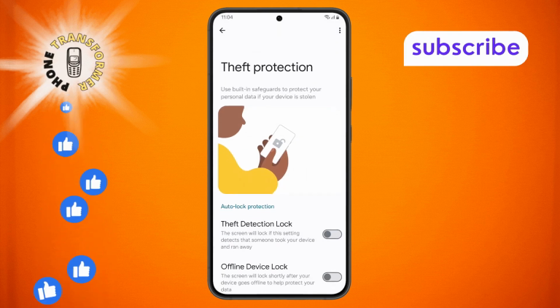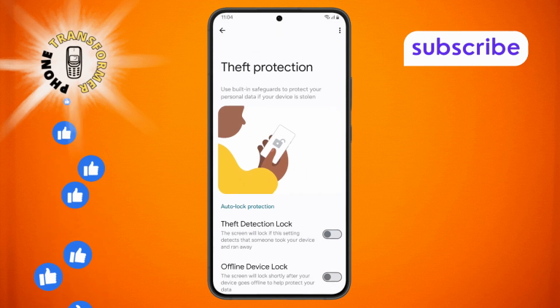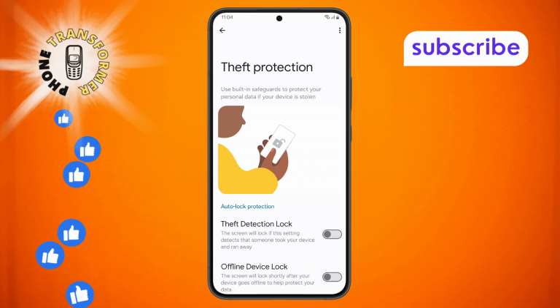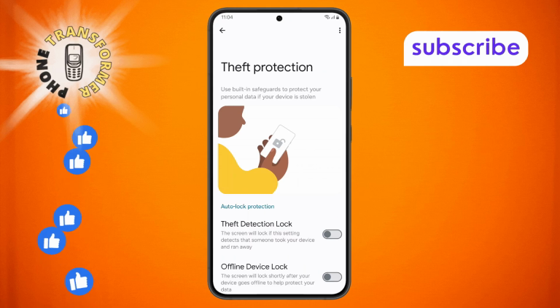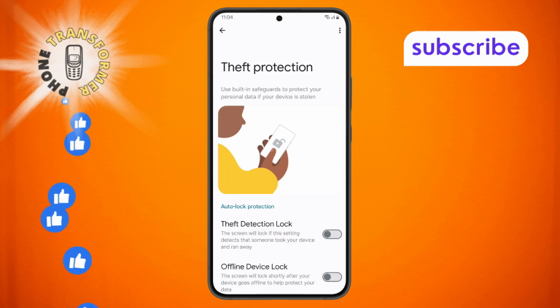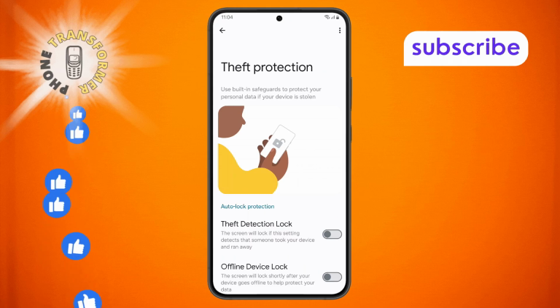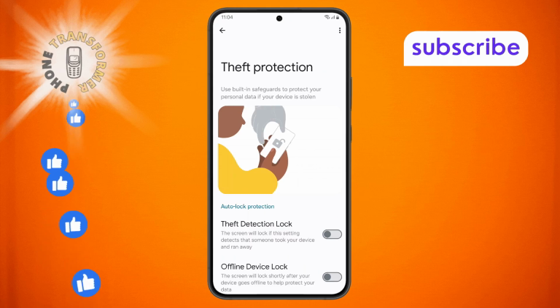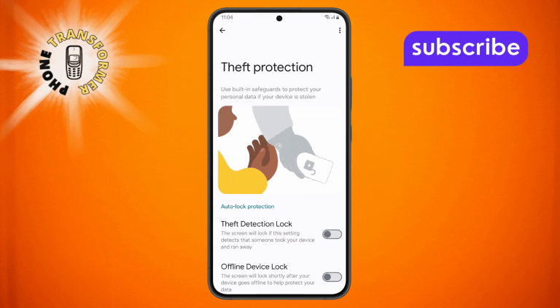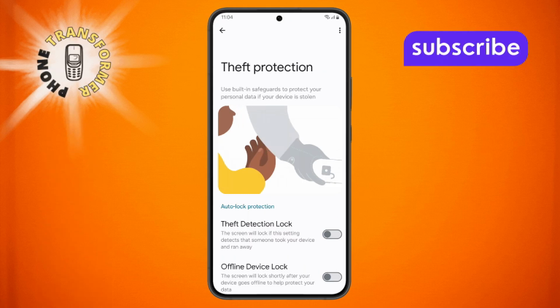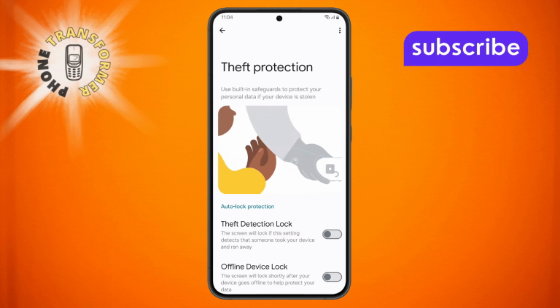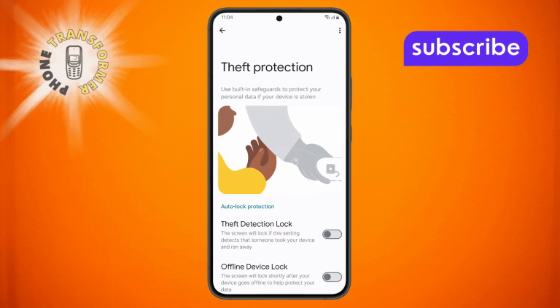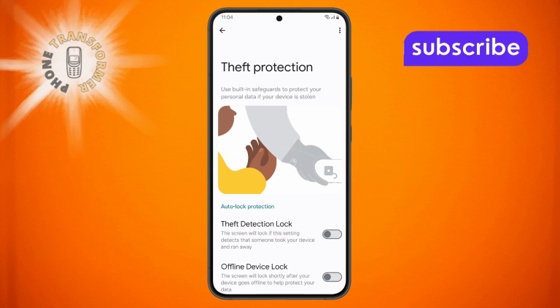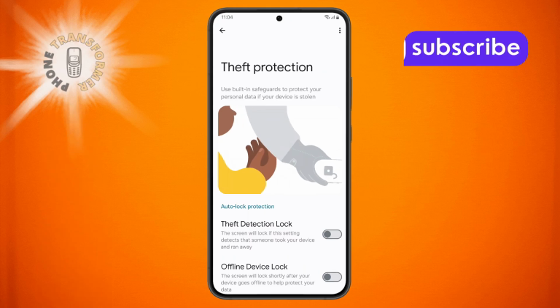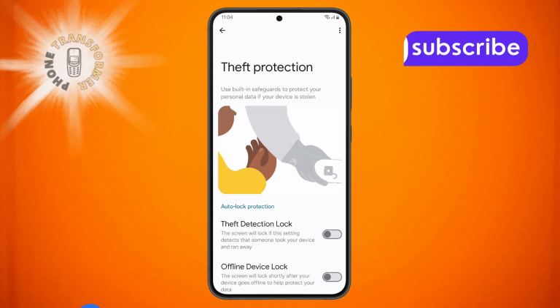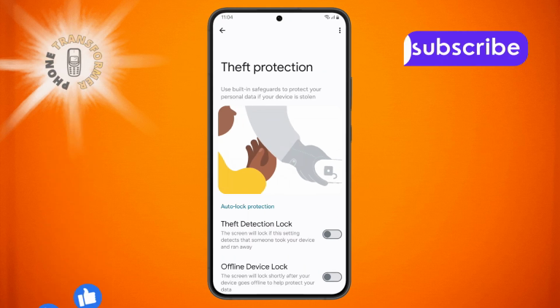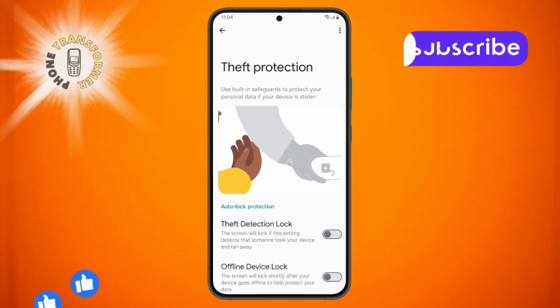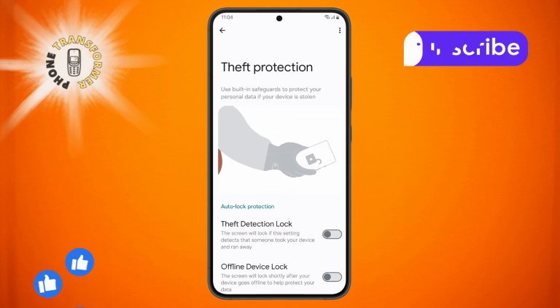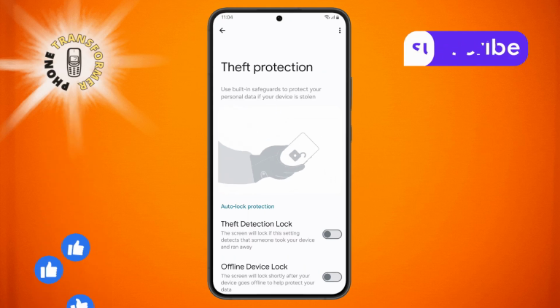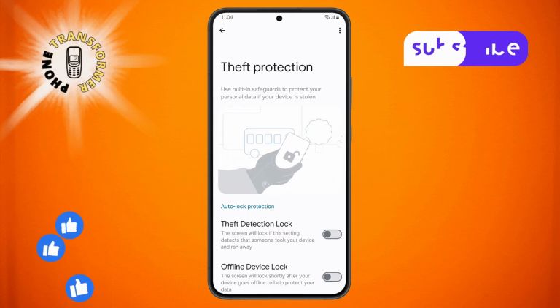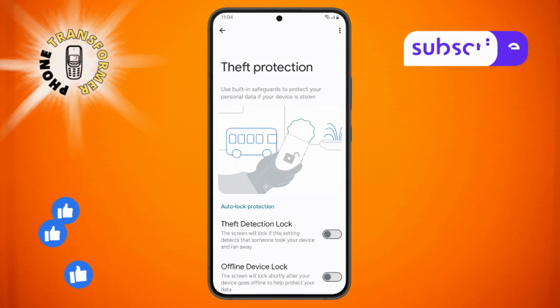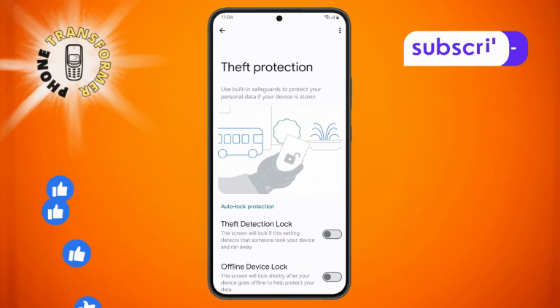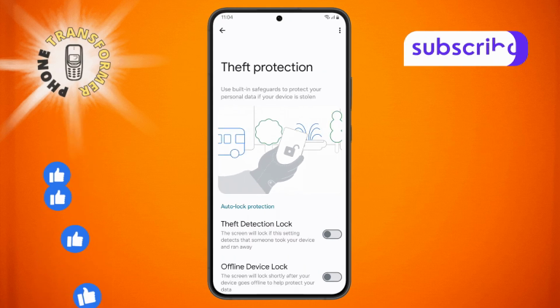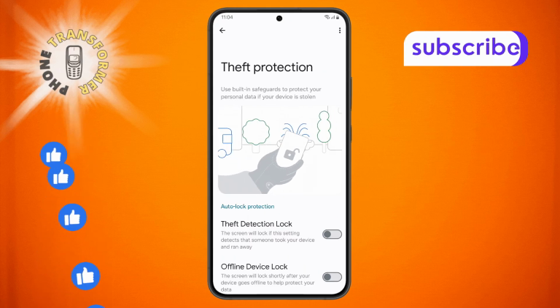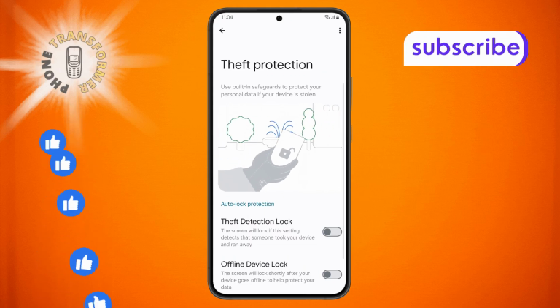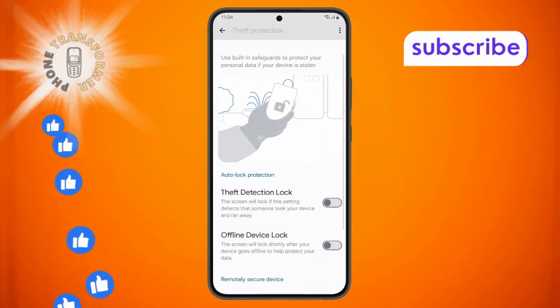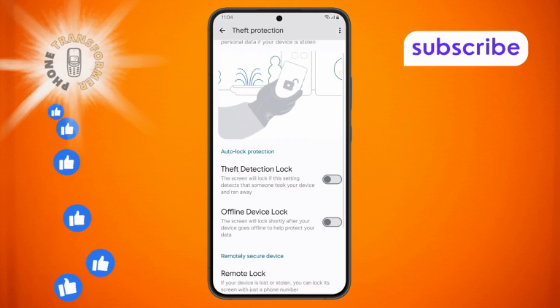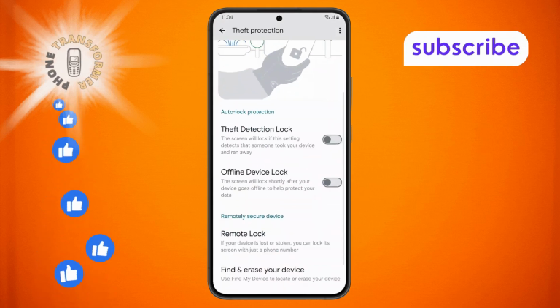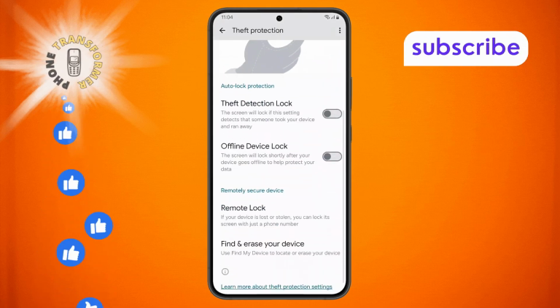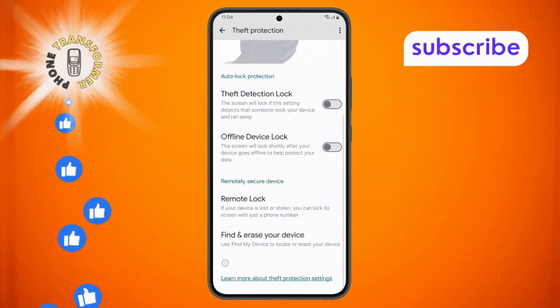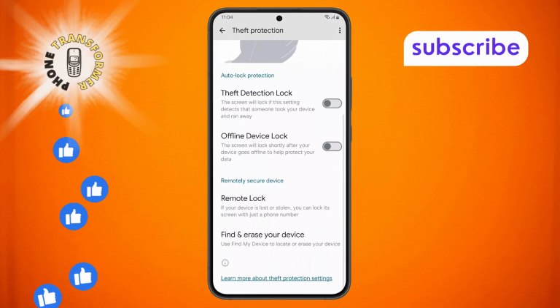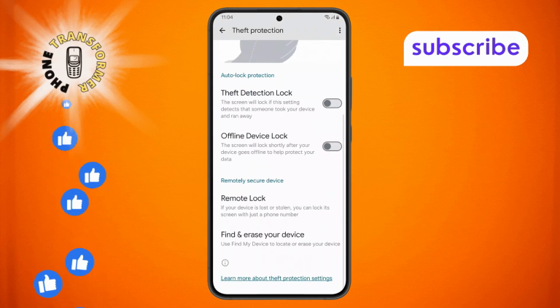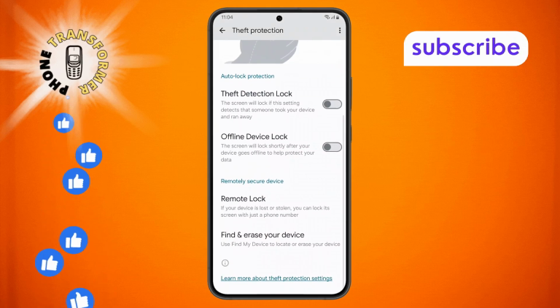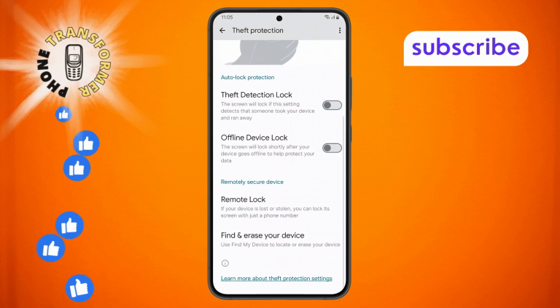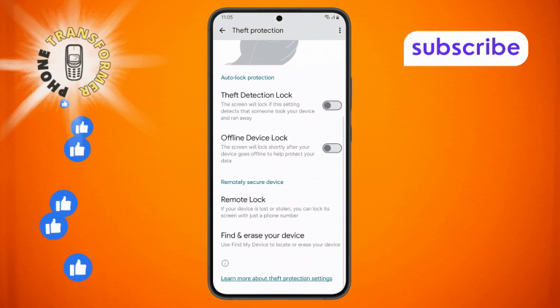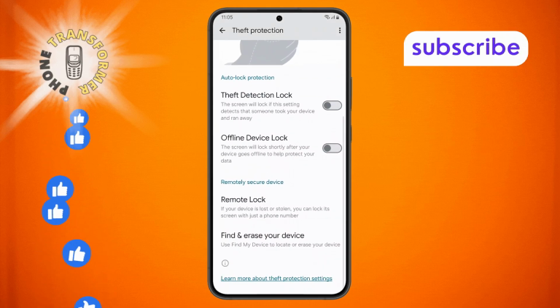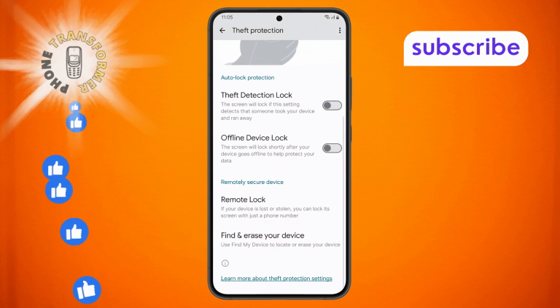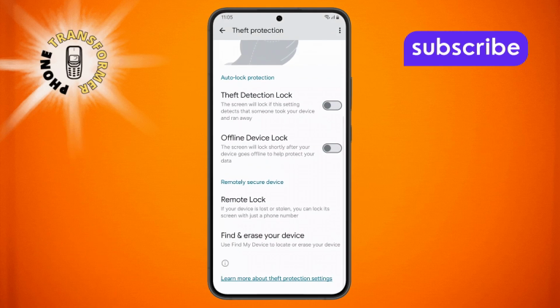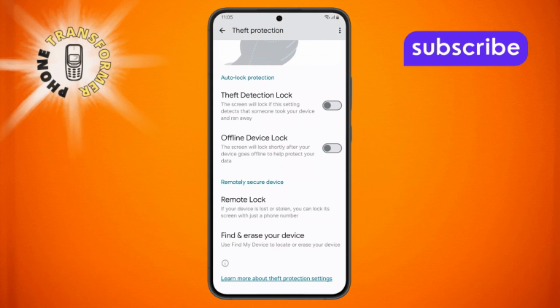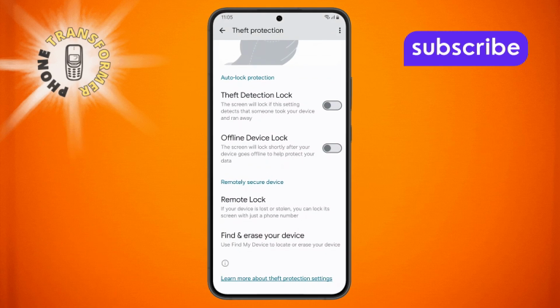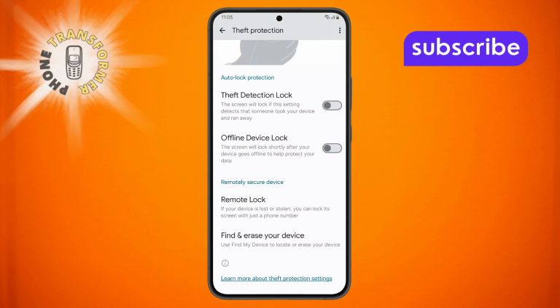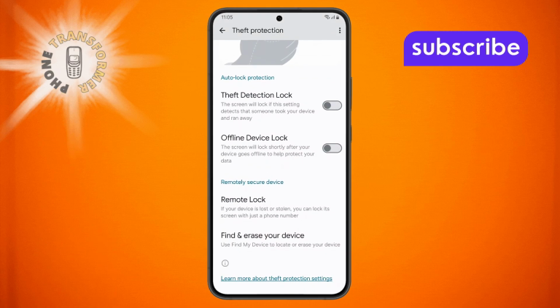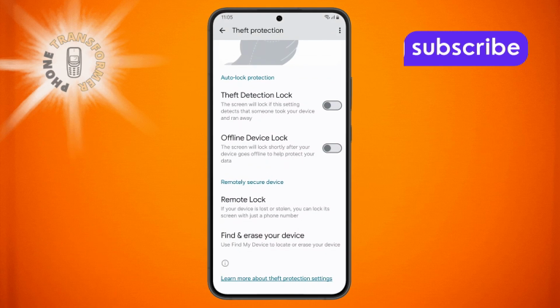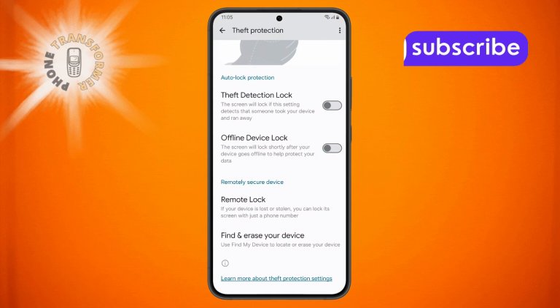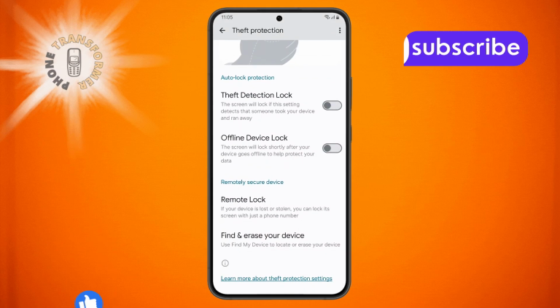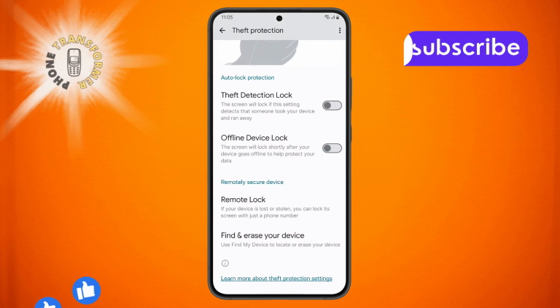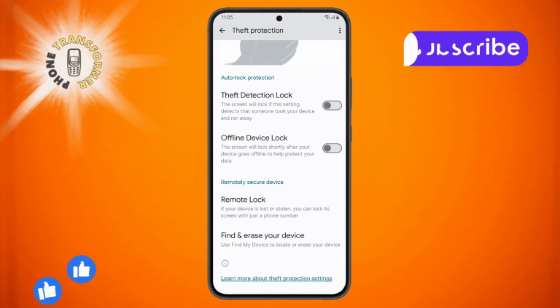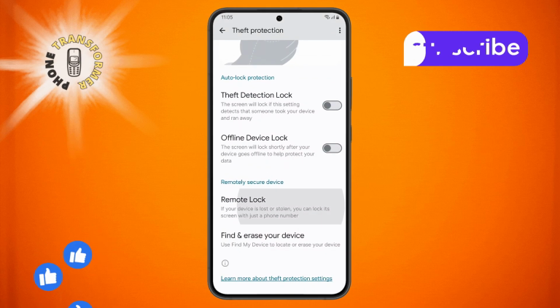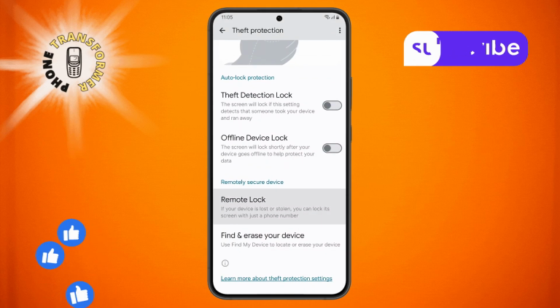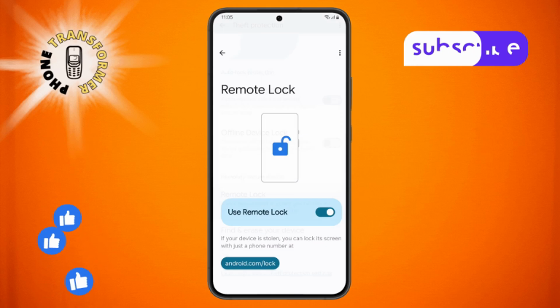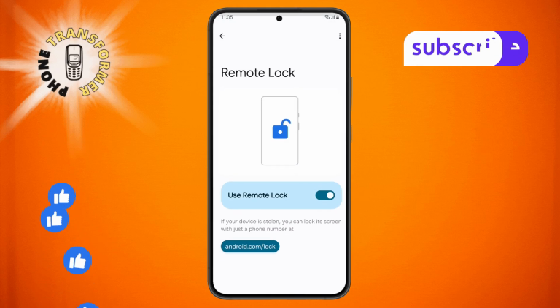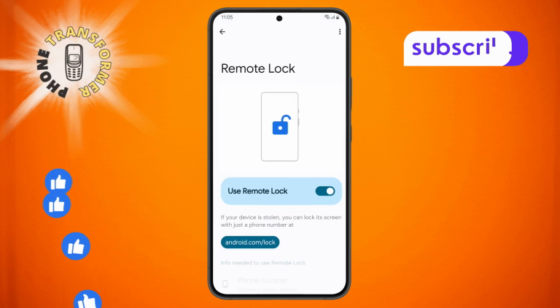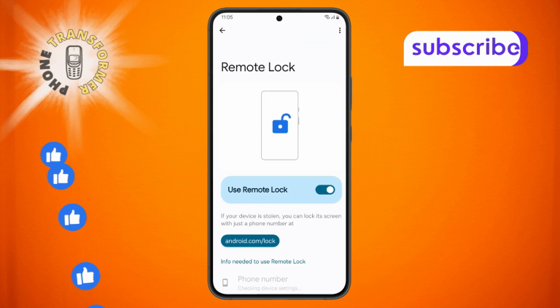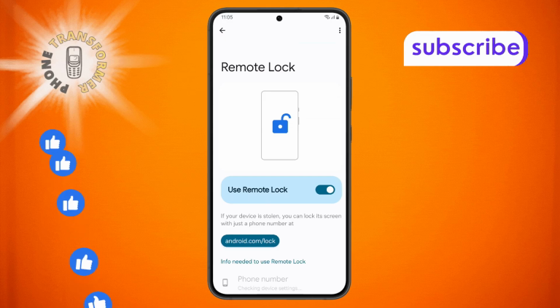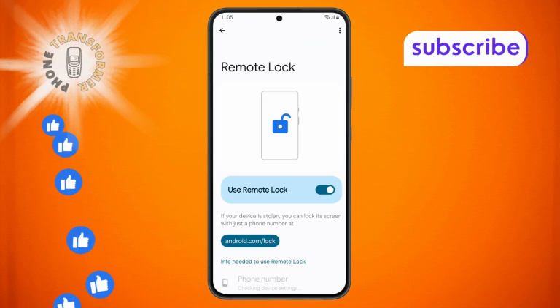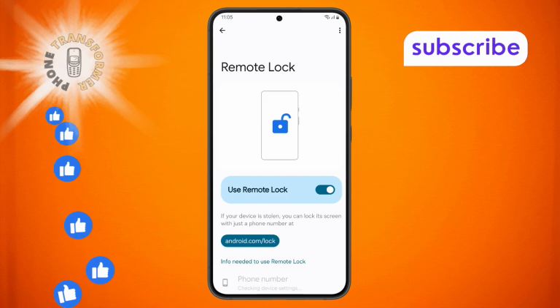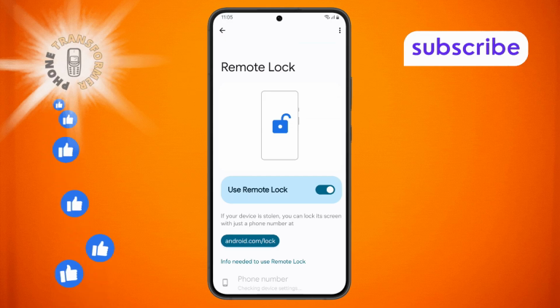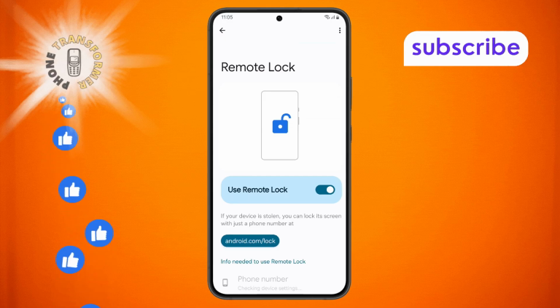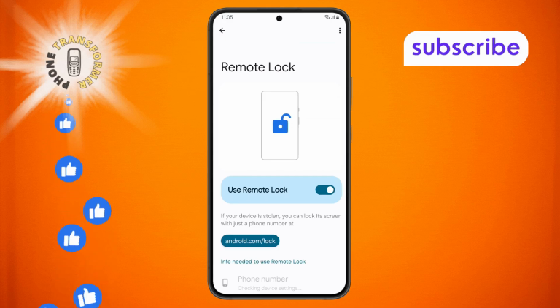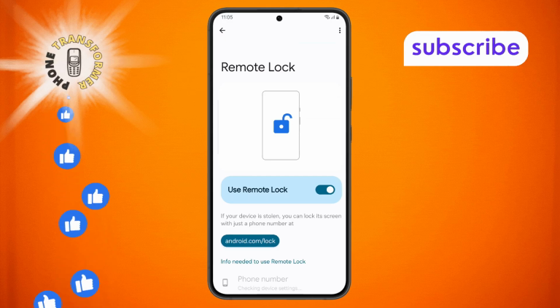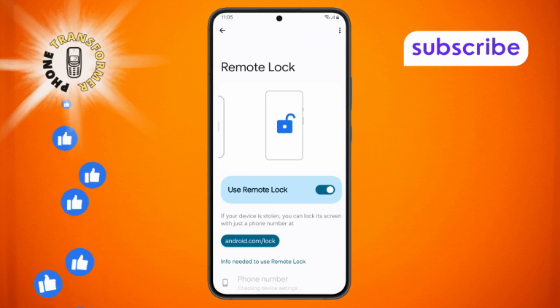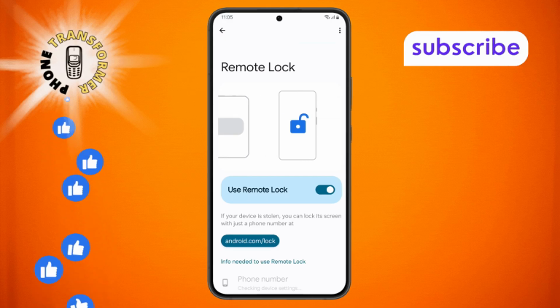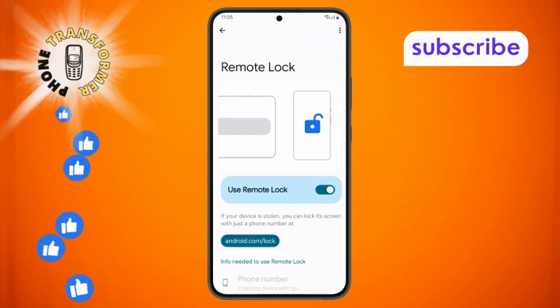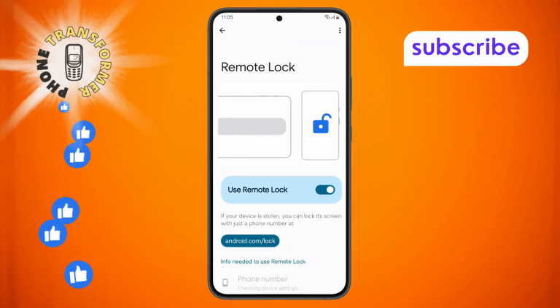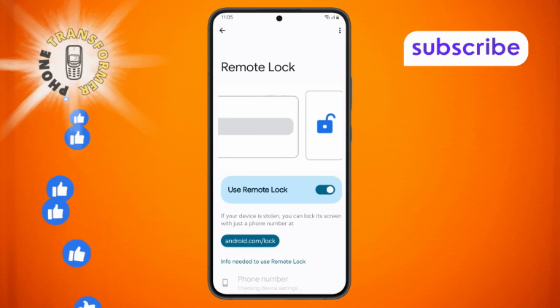Step 5: In the Theft Protection menu, scroll down and tap on the Remote Lock option. You'll notice this is currently enabled.